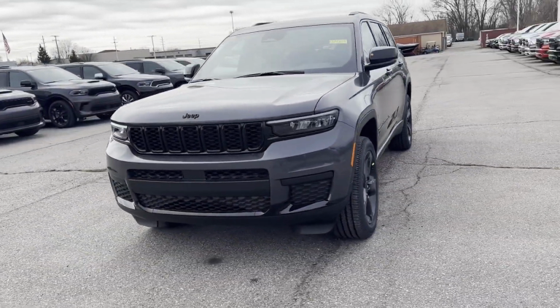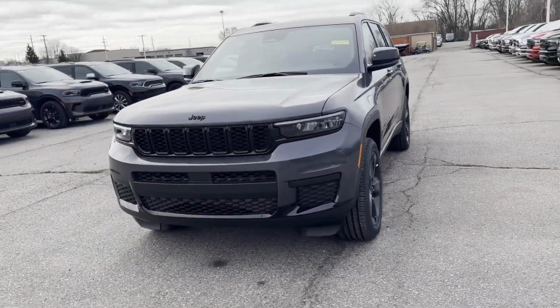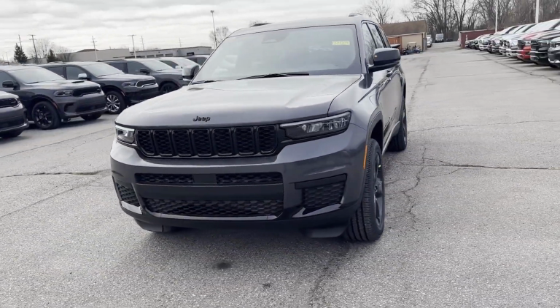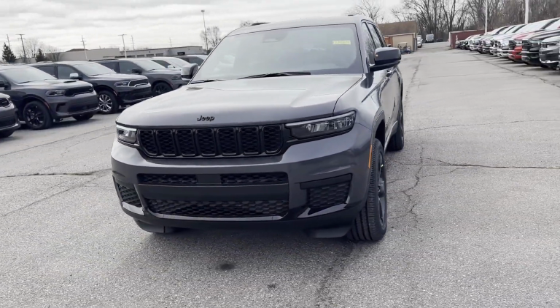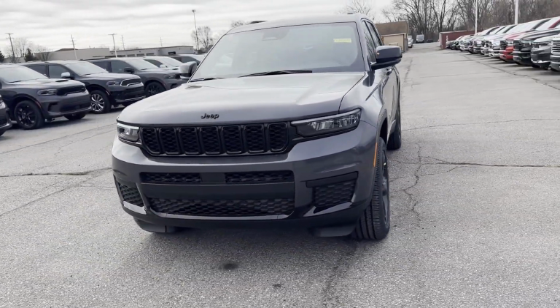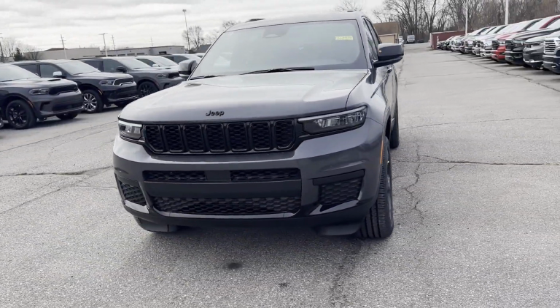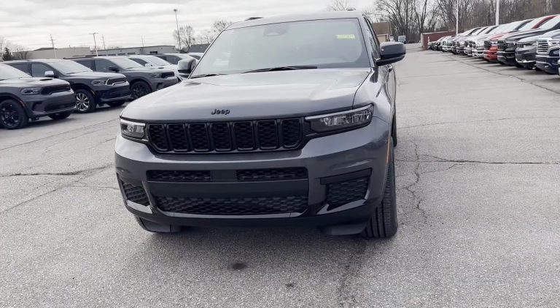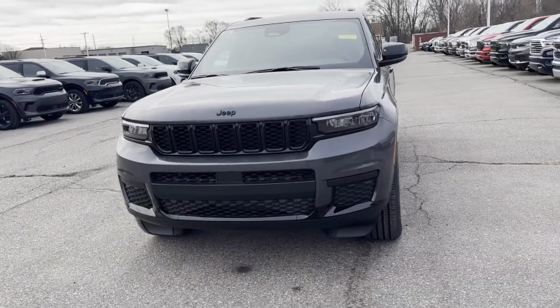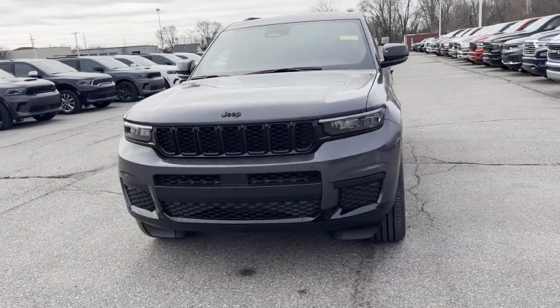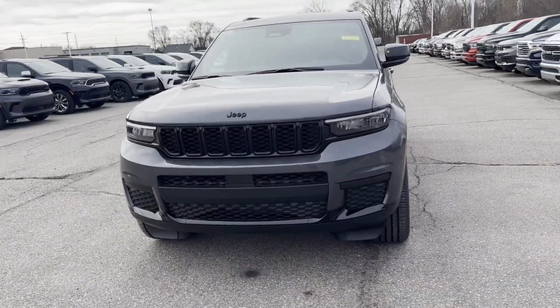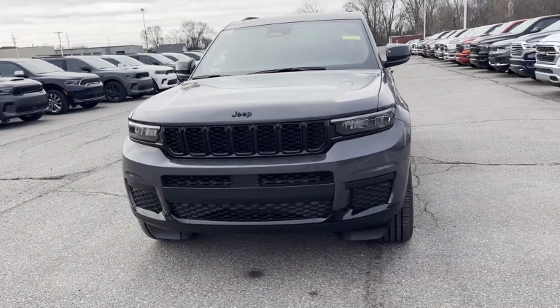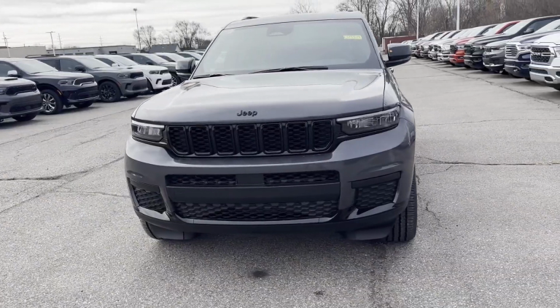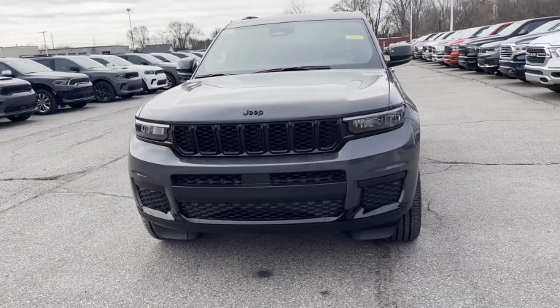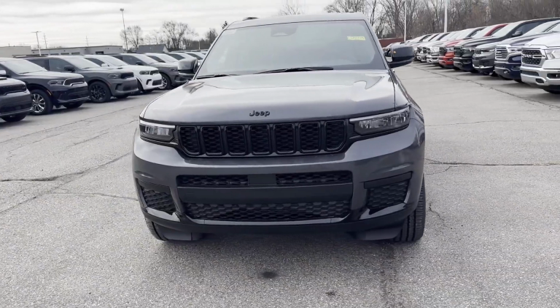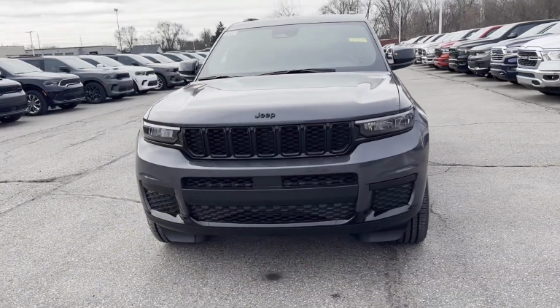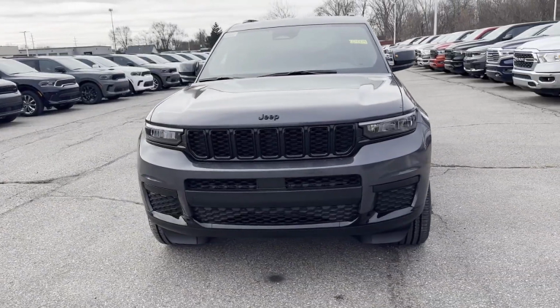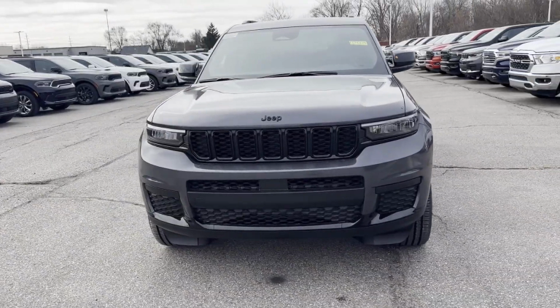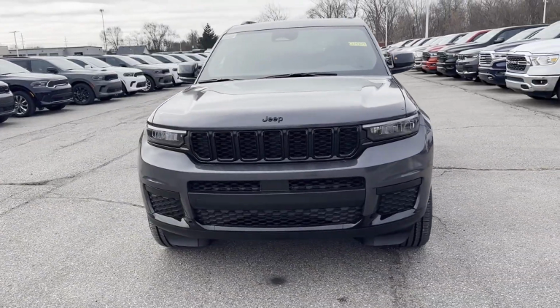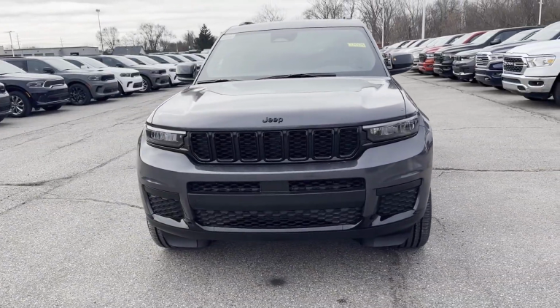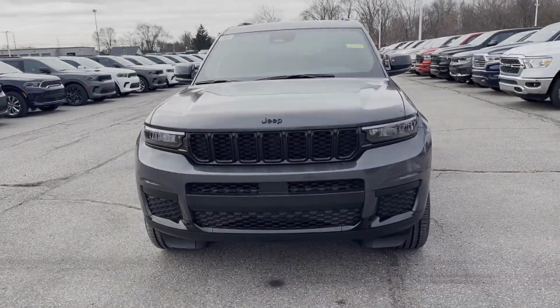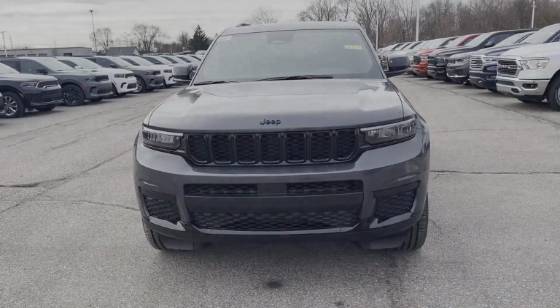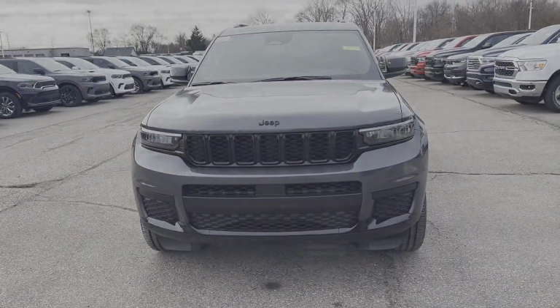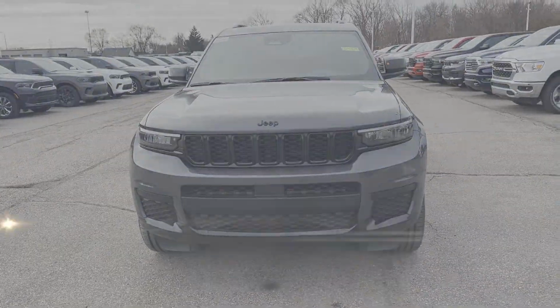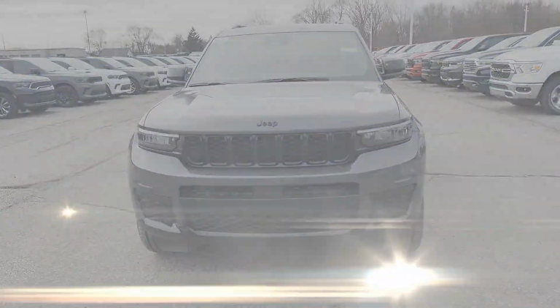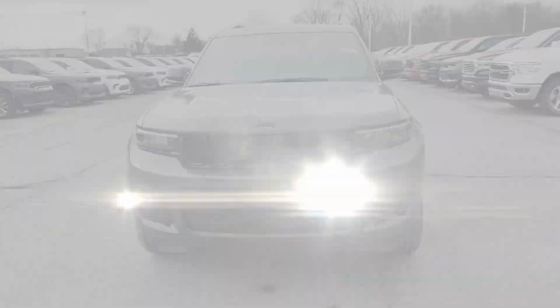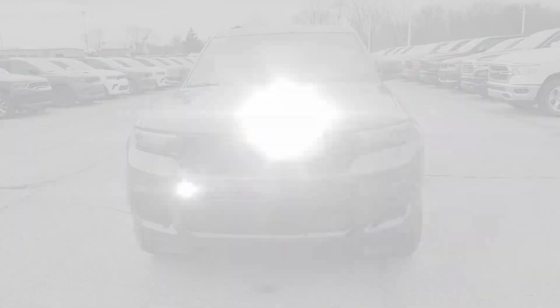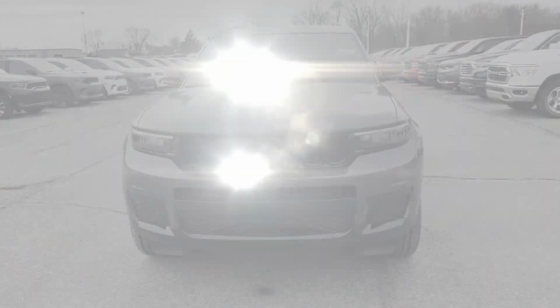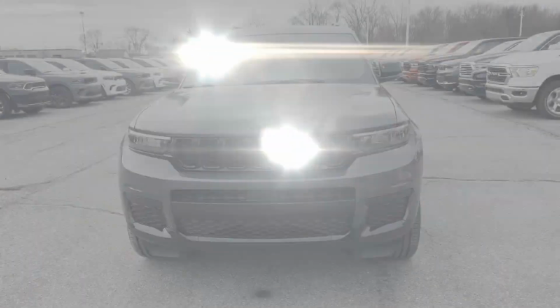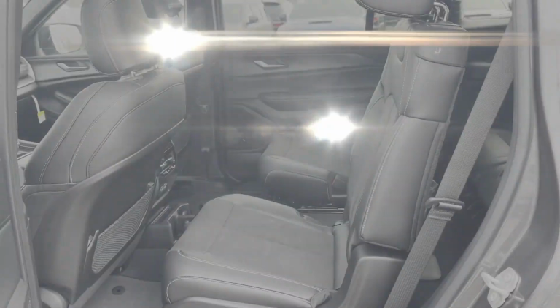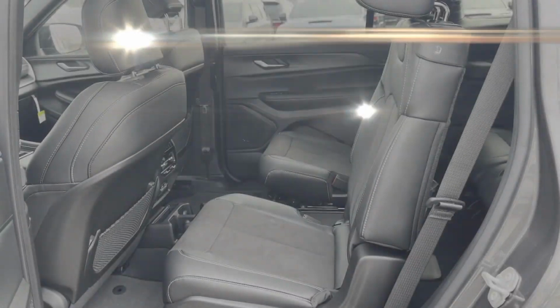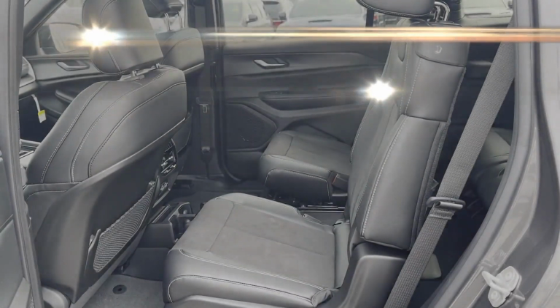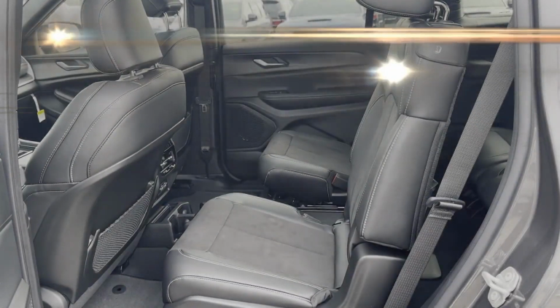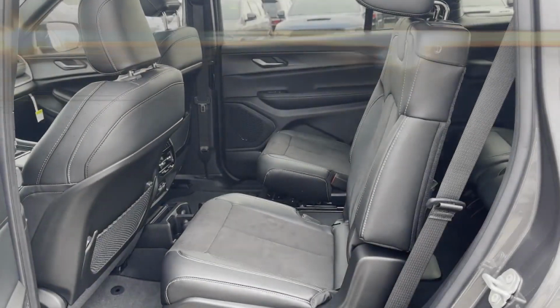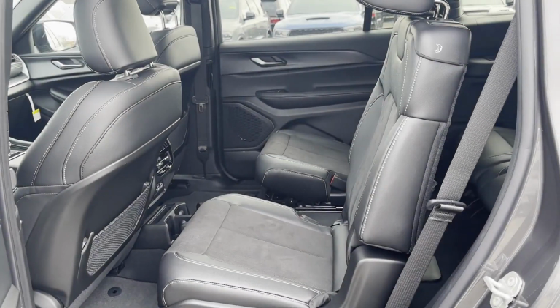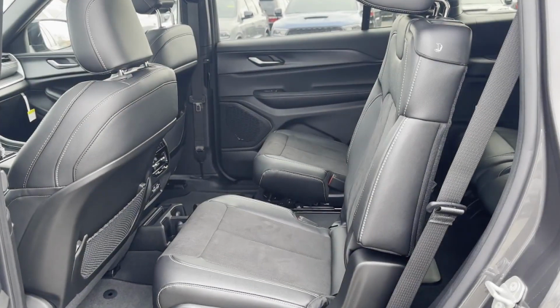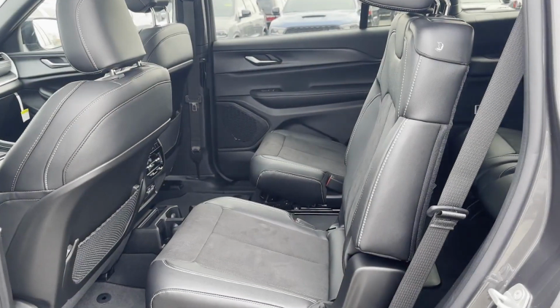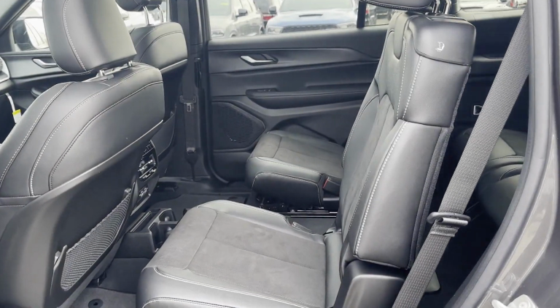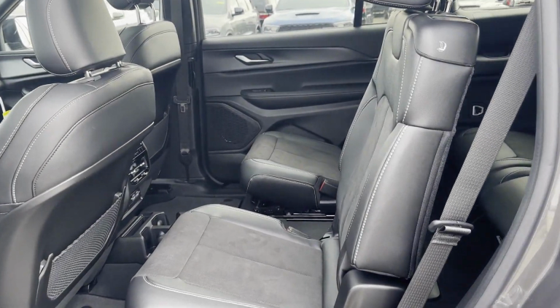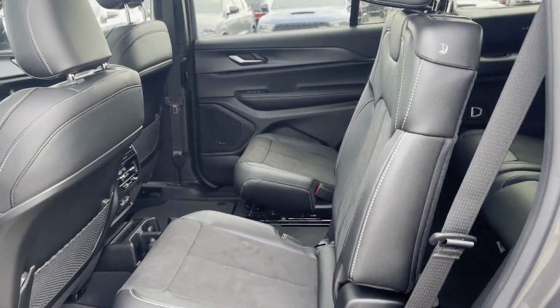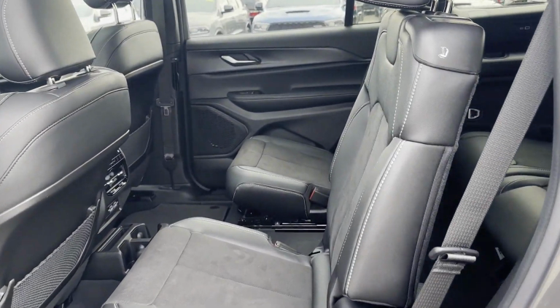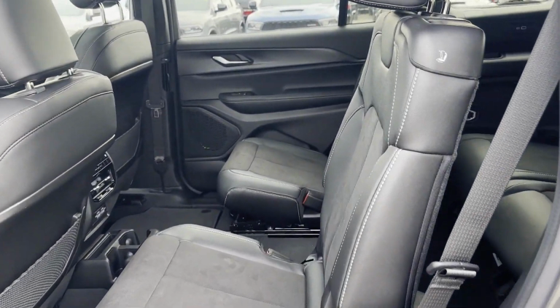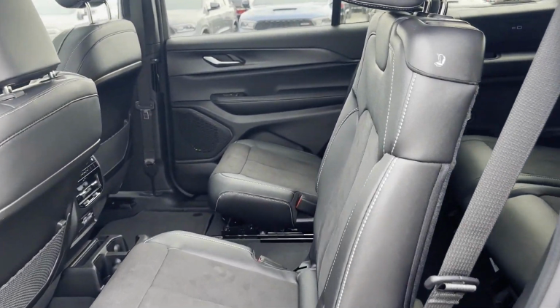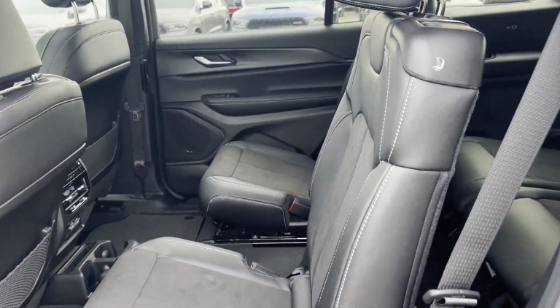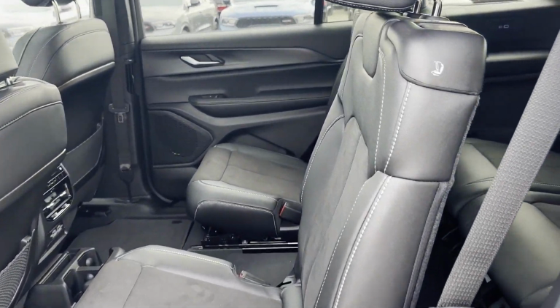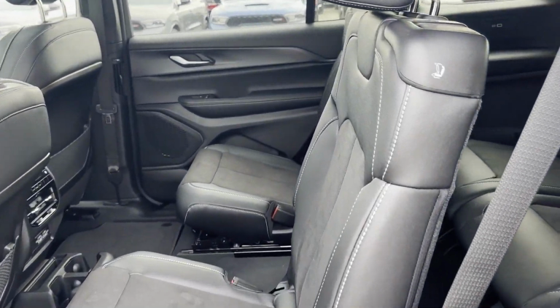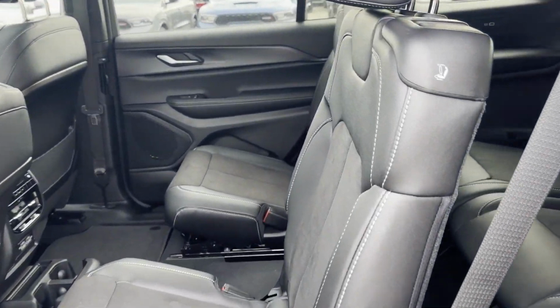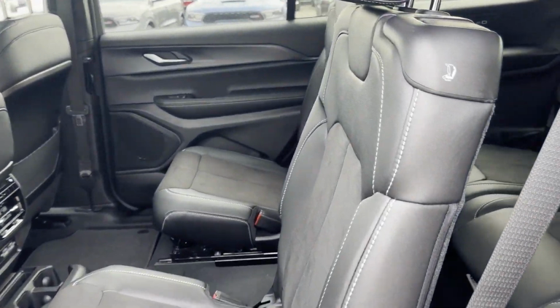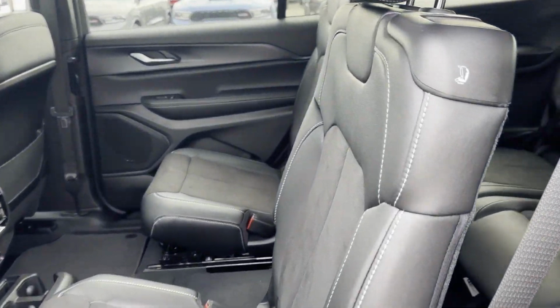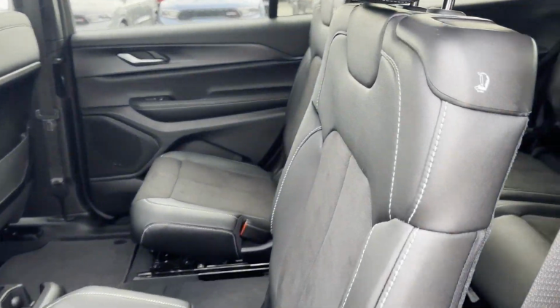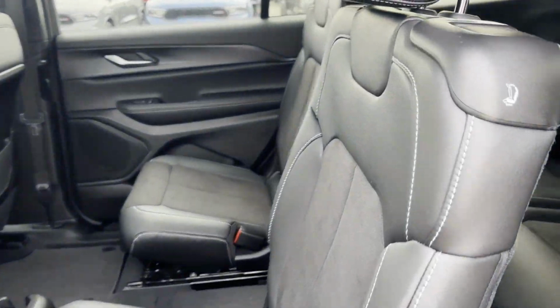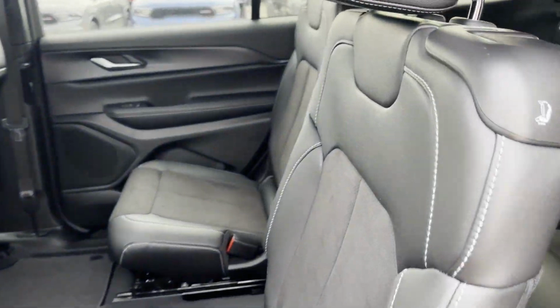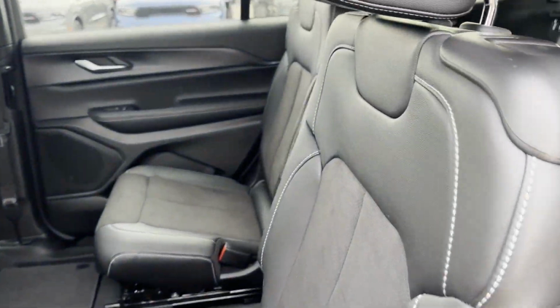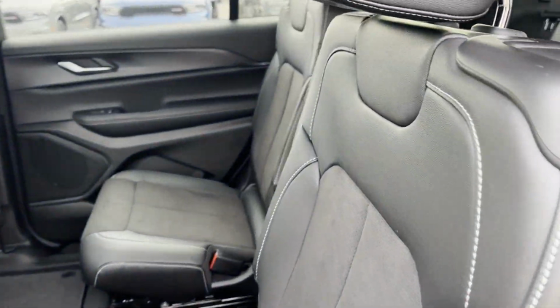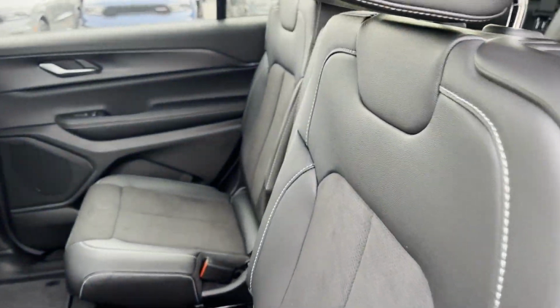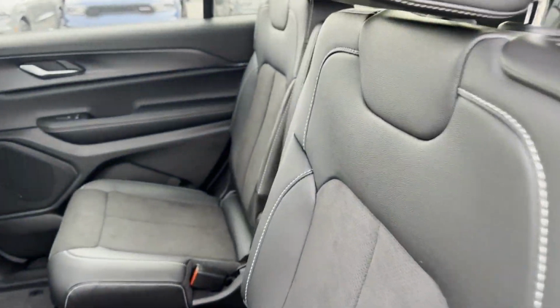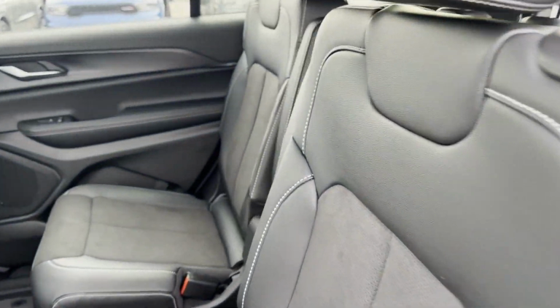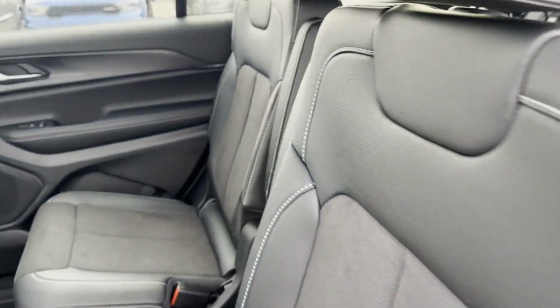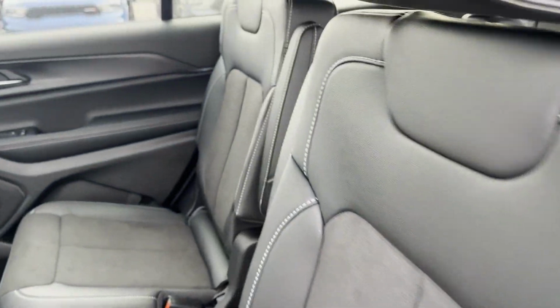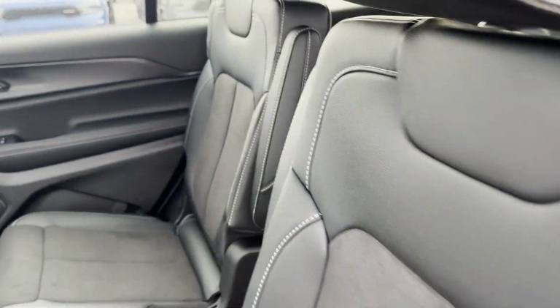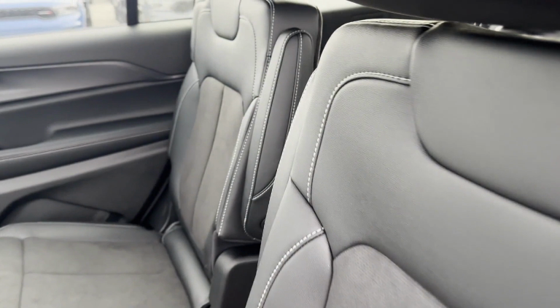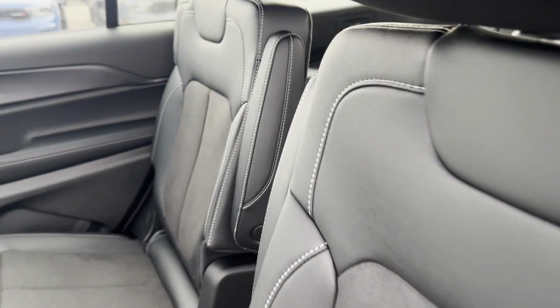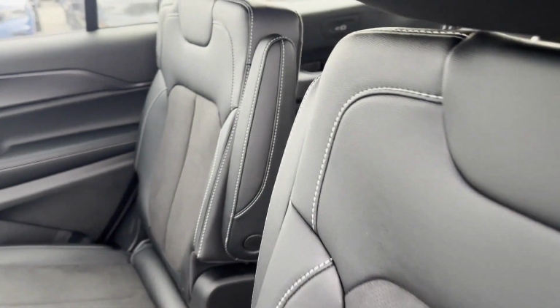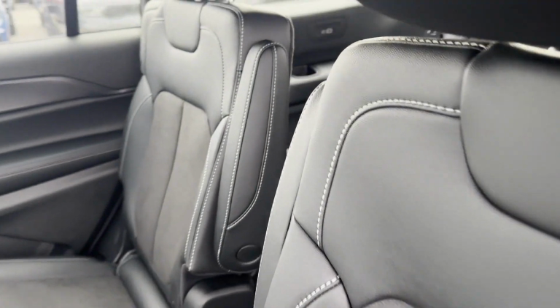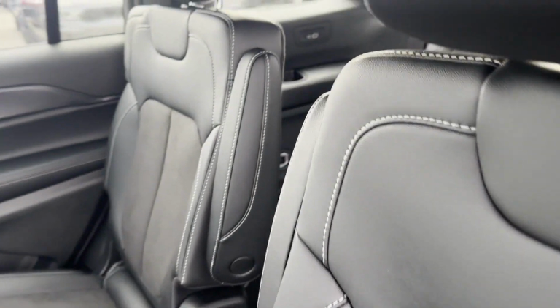Power driver seat, Bluetooth, brake assist. Visit us to take home the car of your dreams.